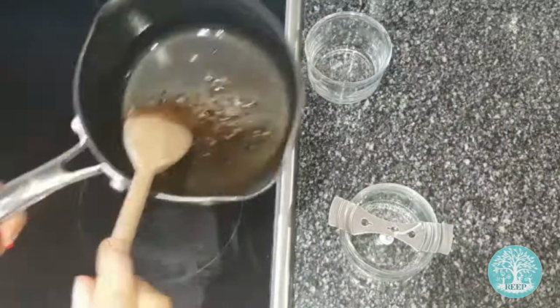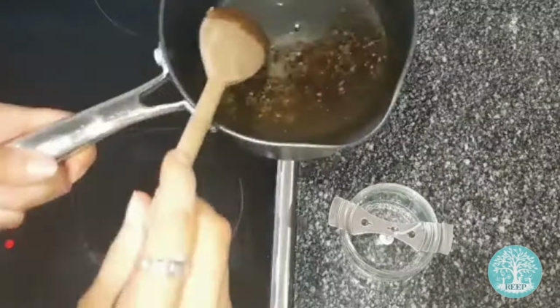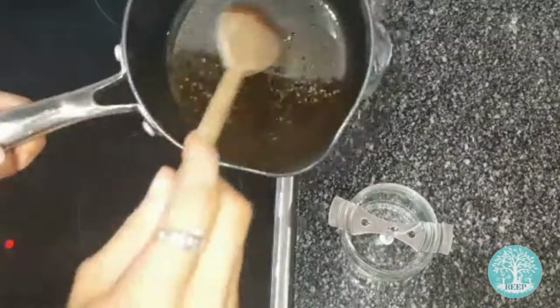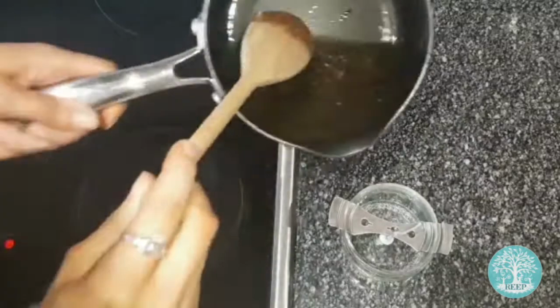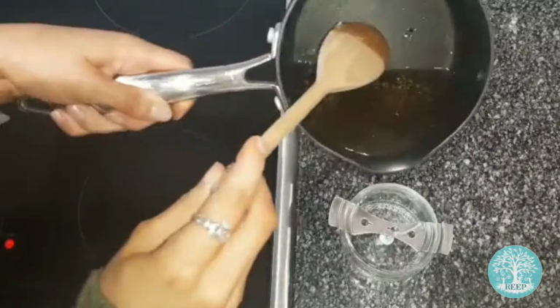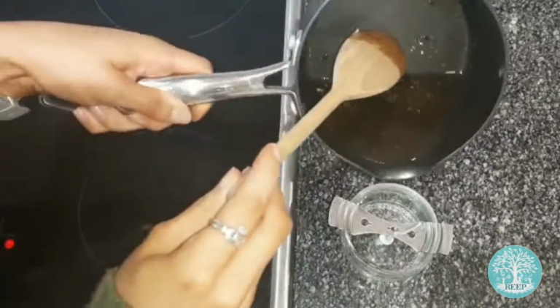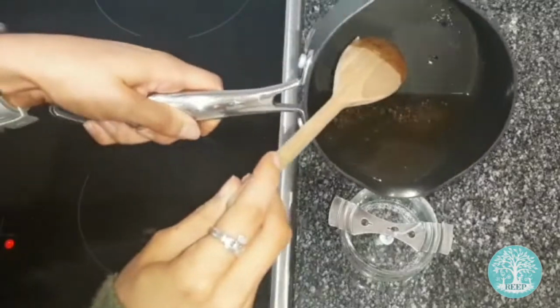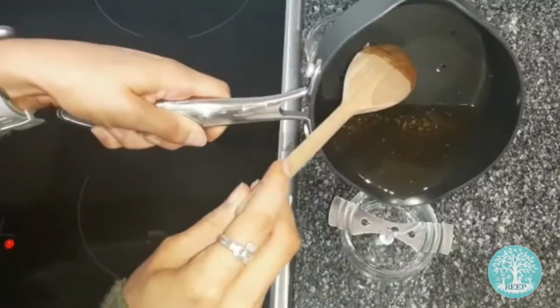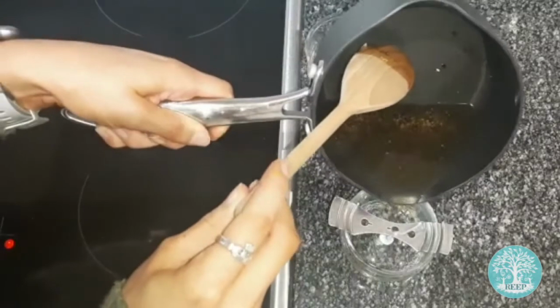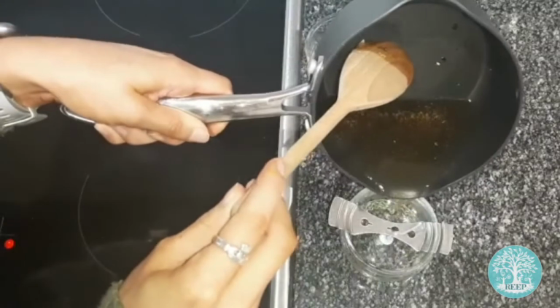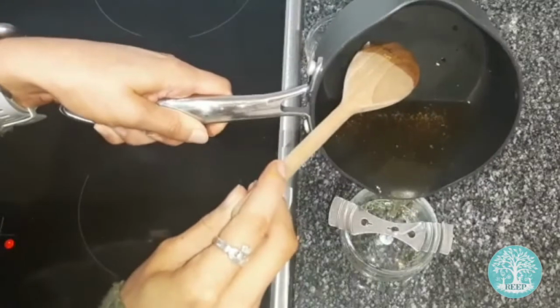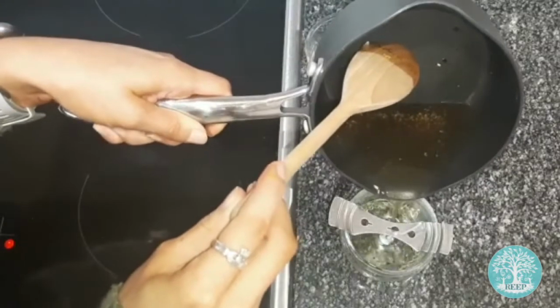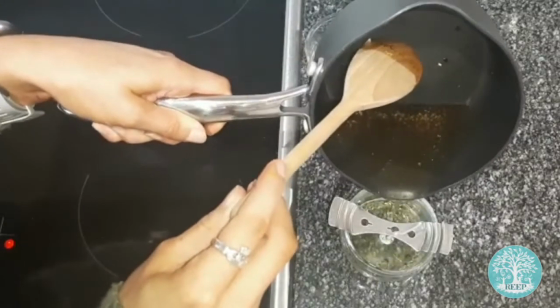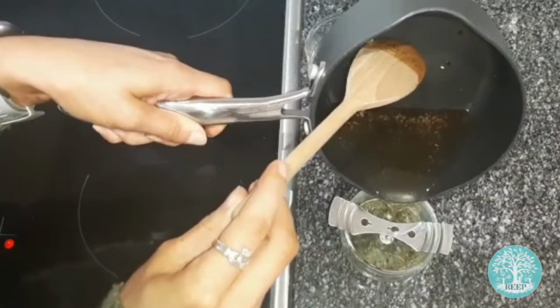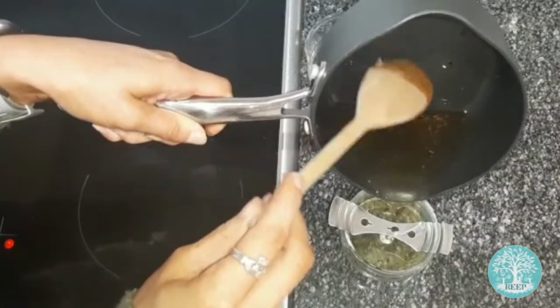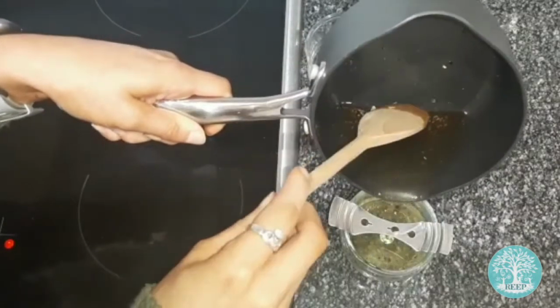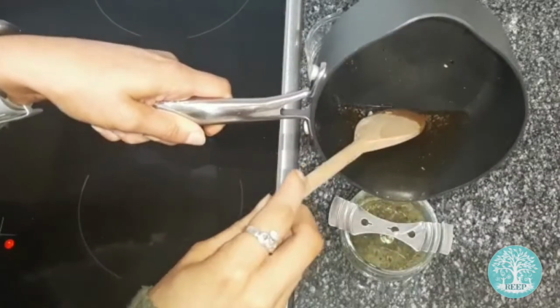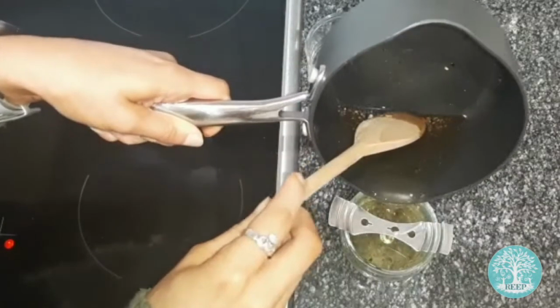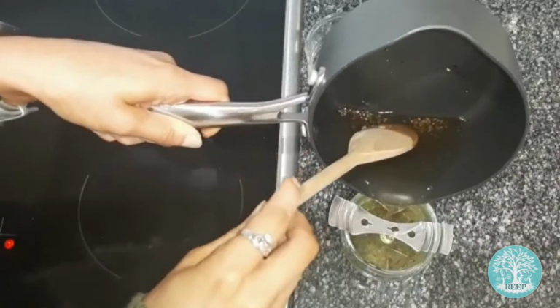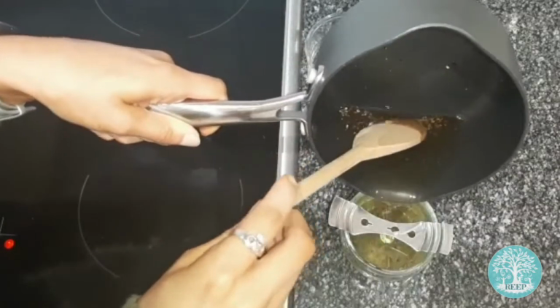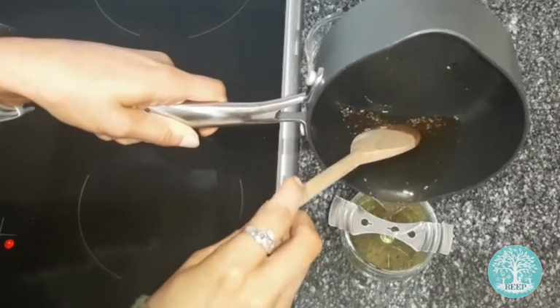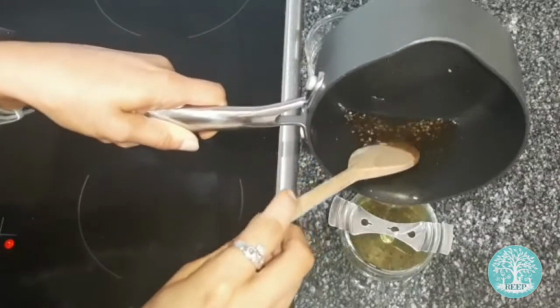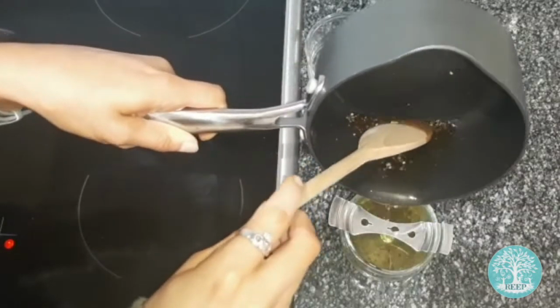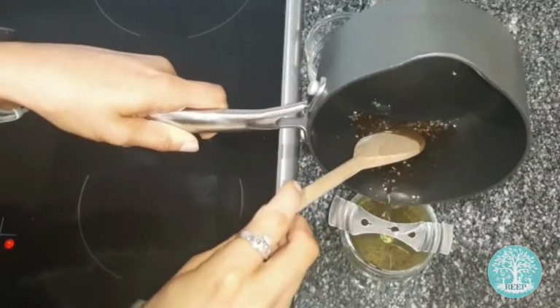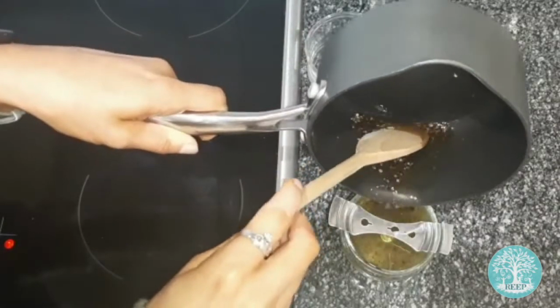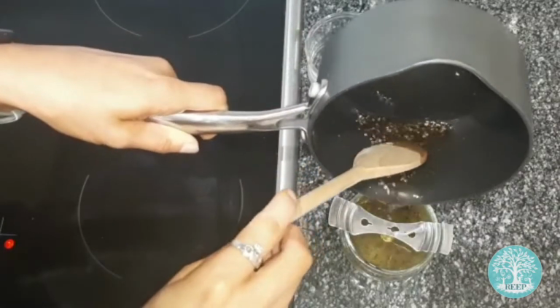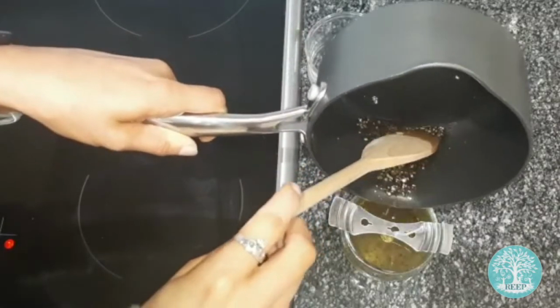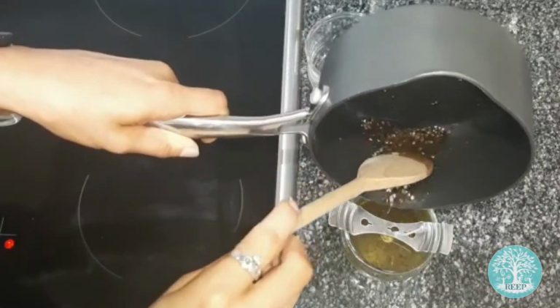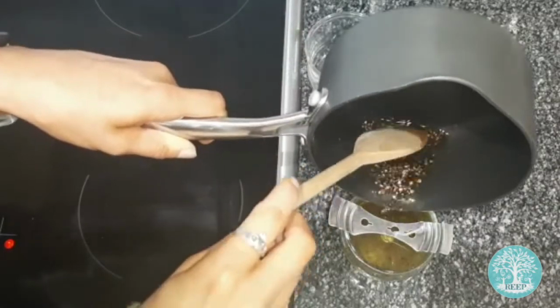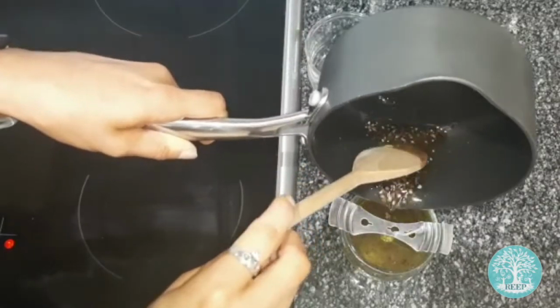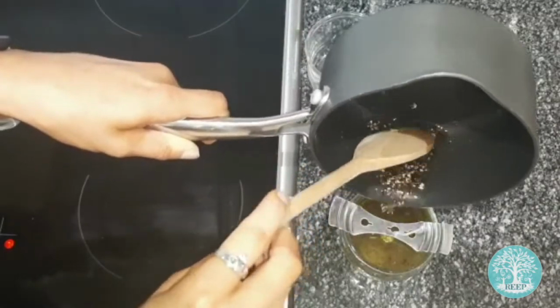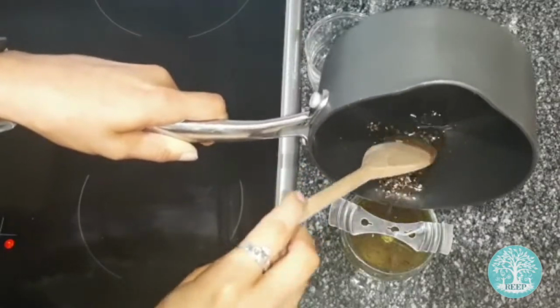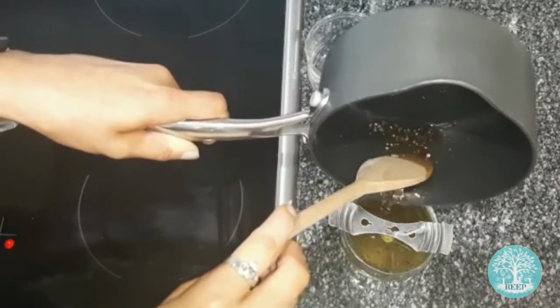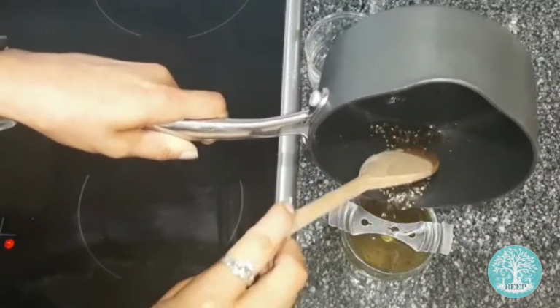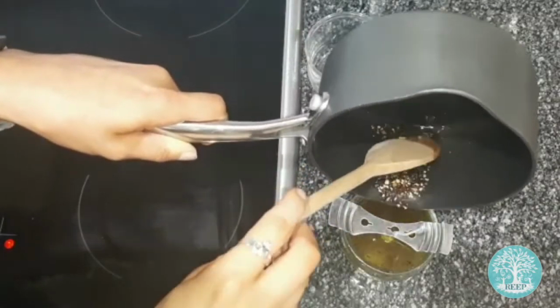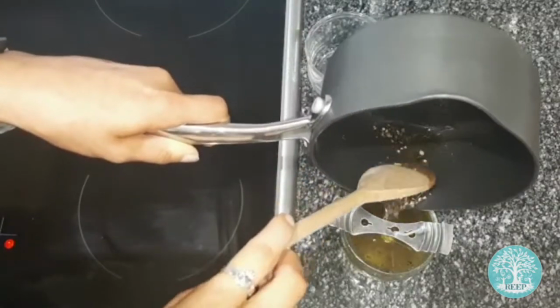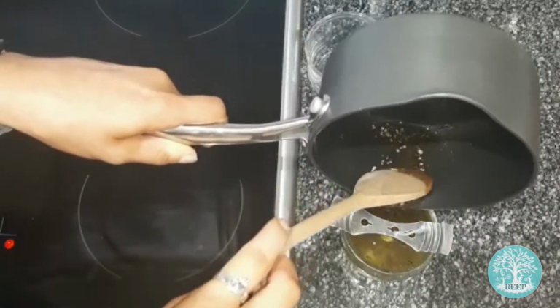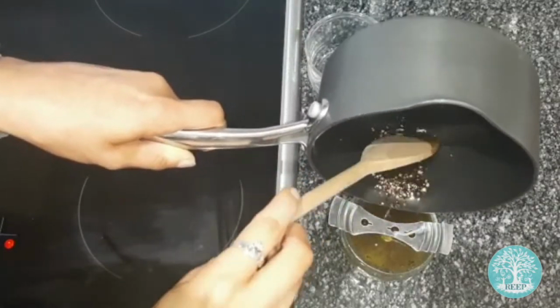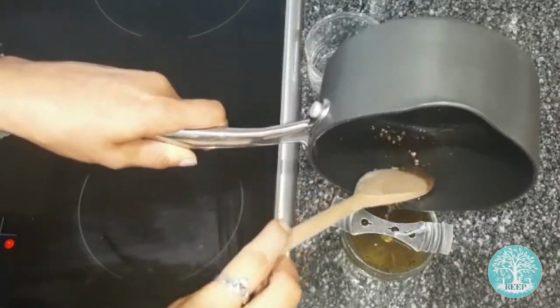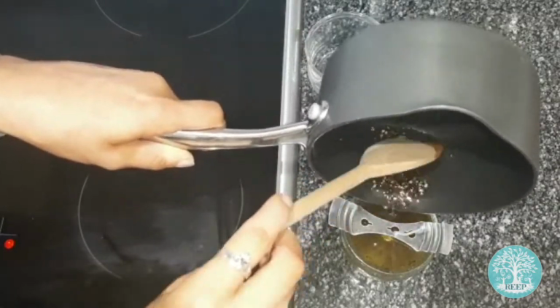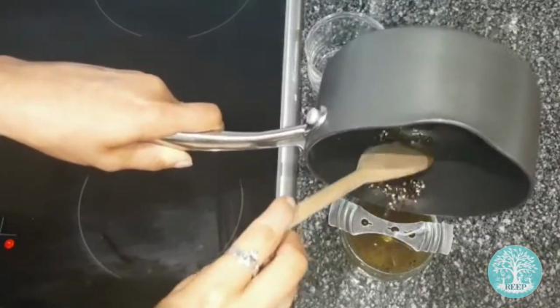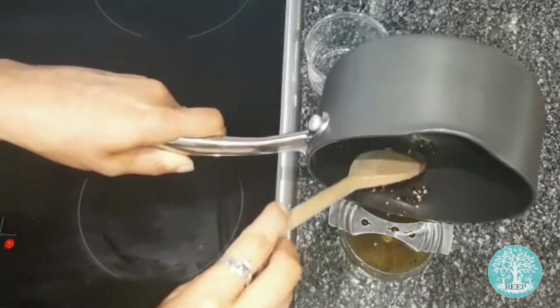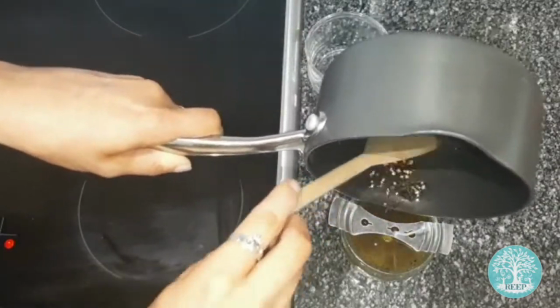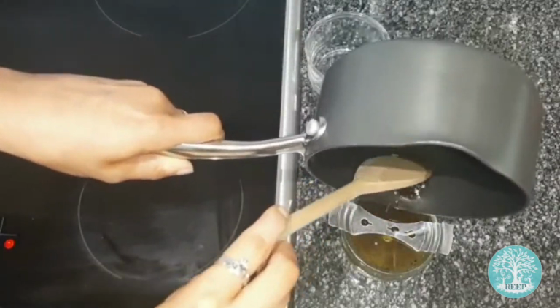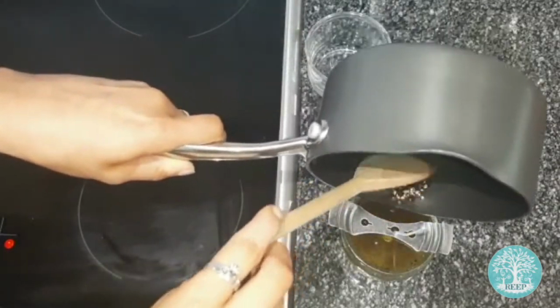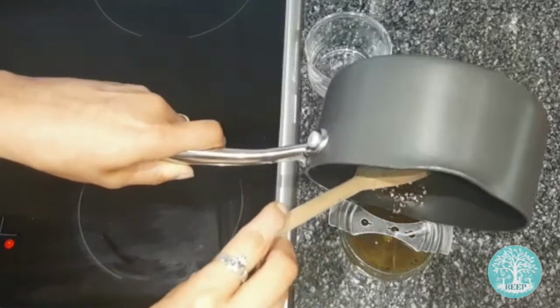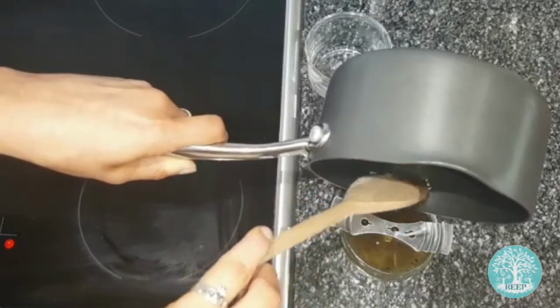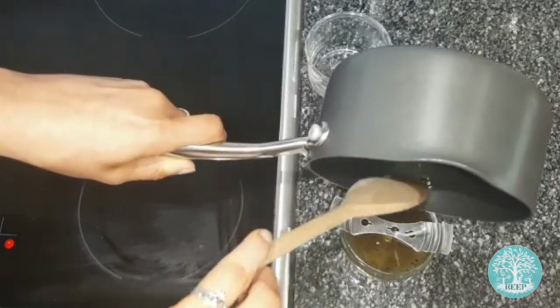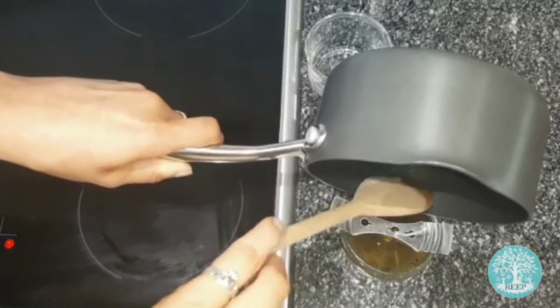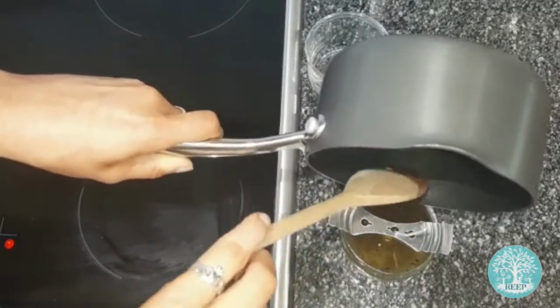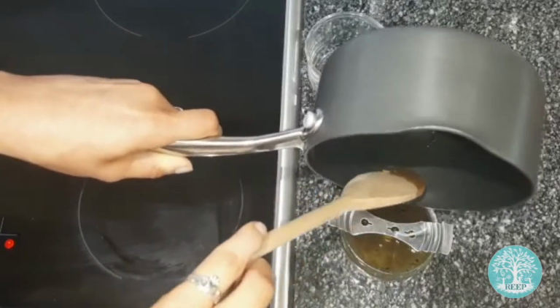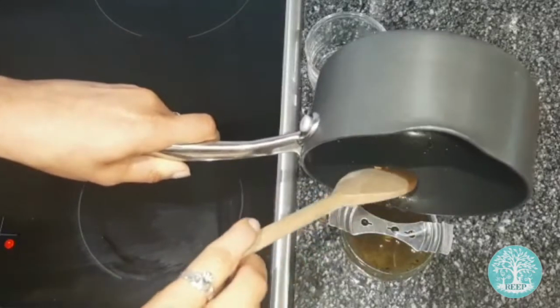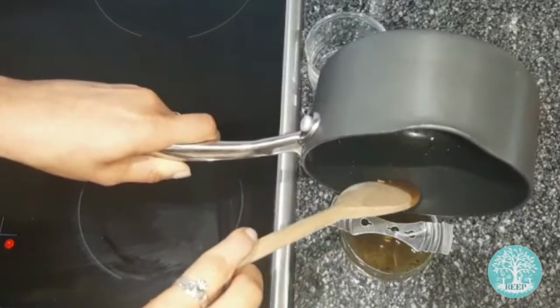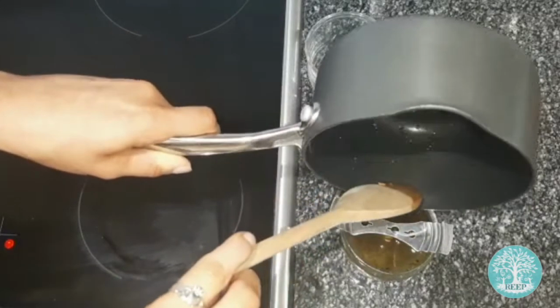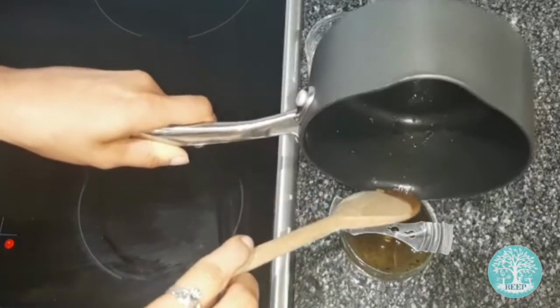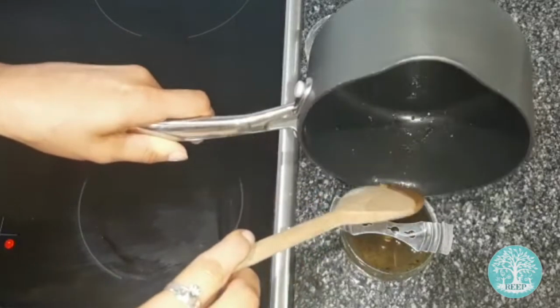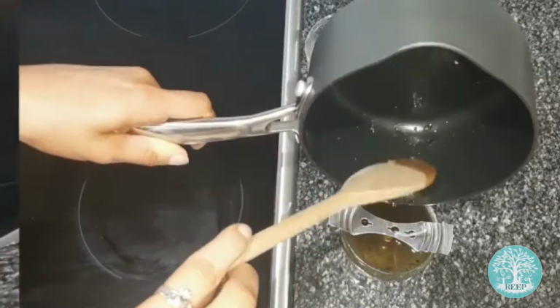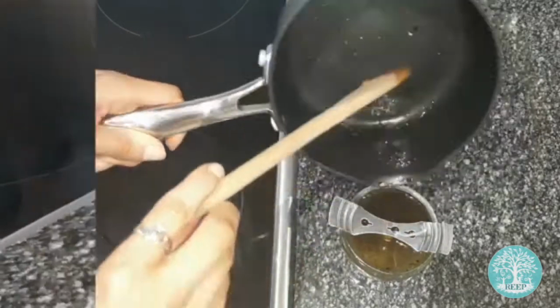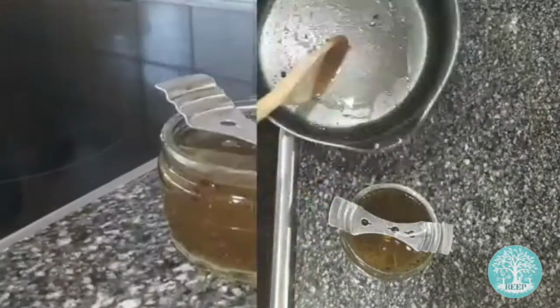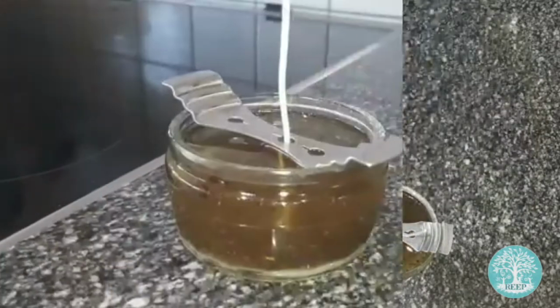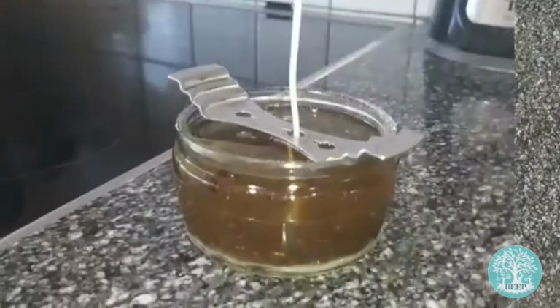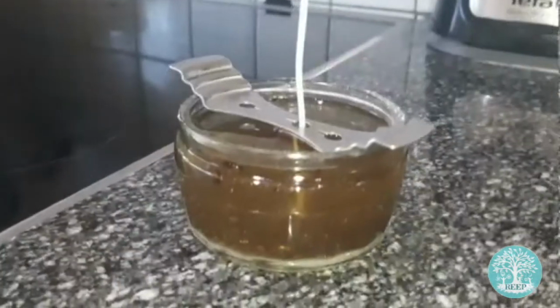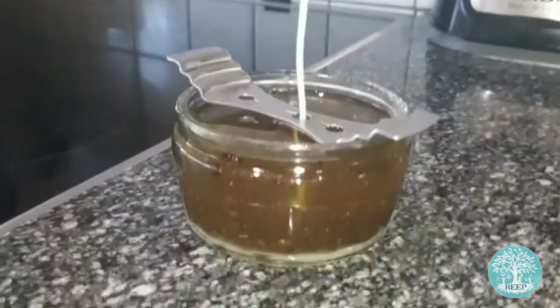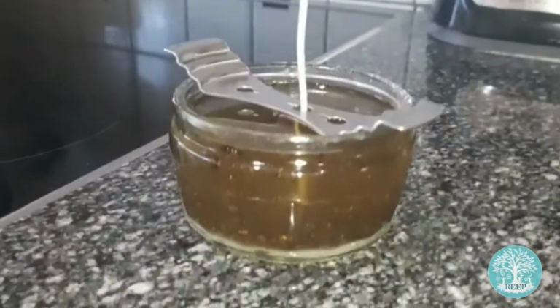Pour the melted wax into your jar very slowly so that you don't destabilise the wick. Take care not to burn yourself on the wax.